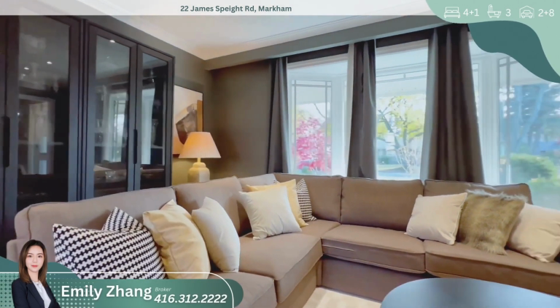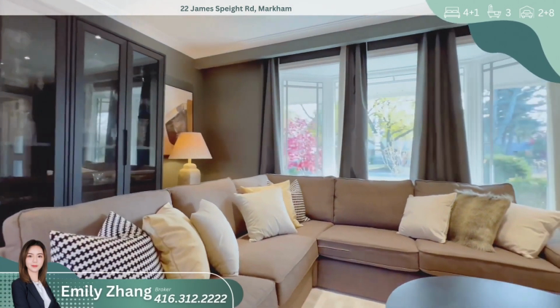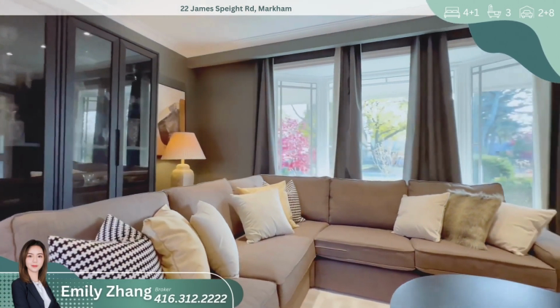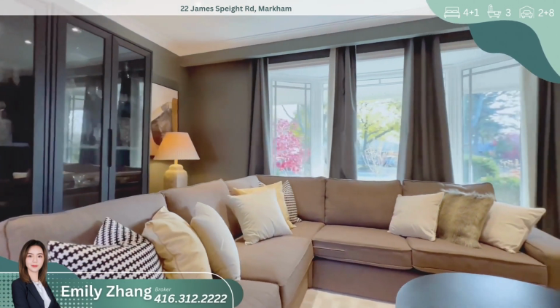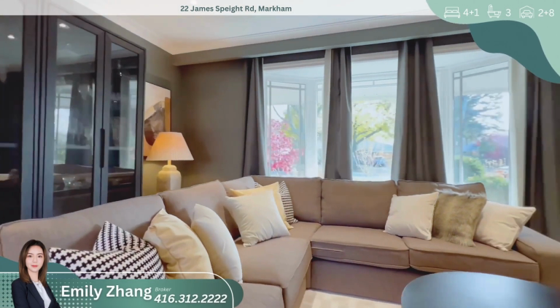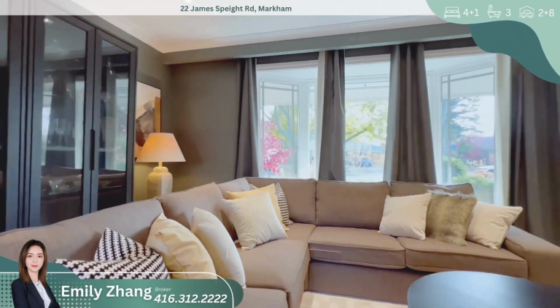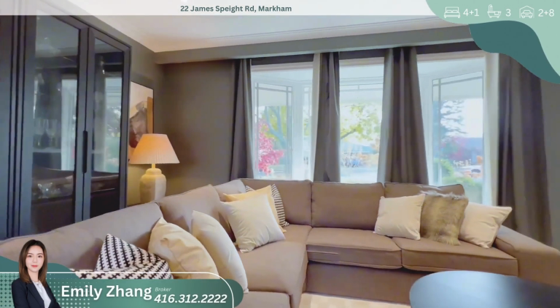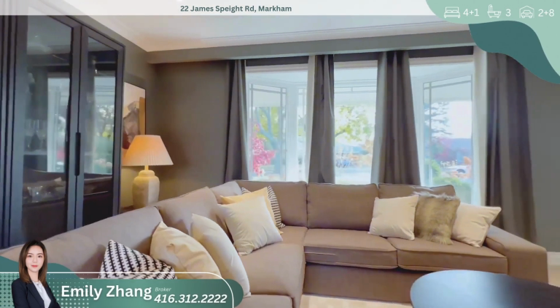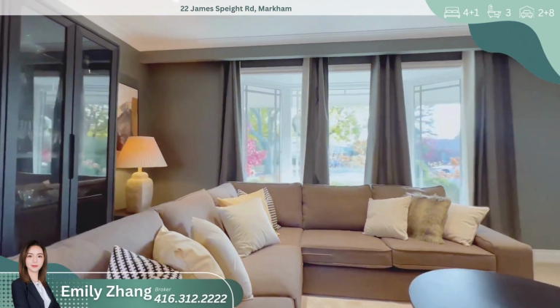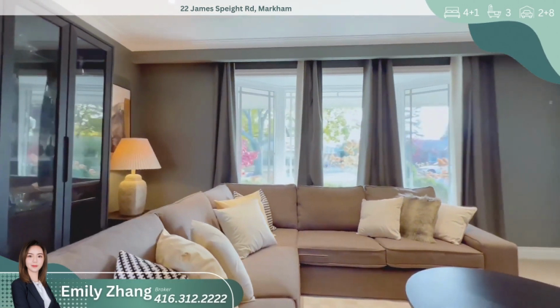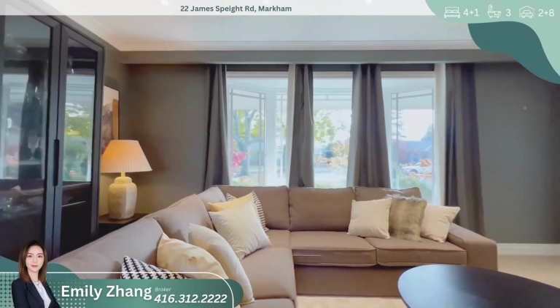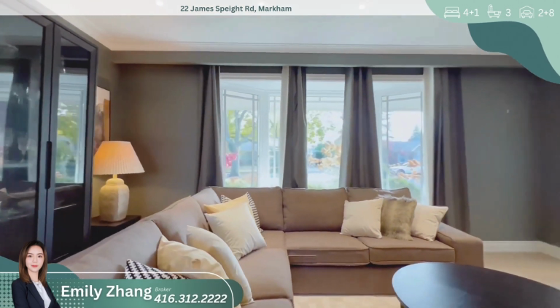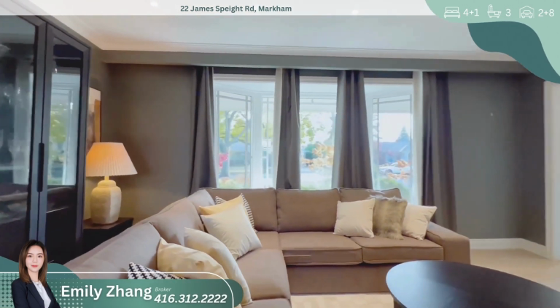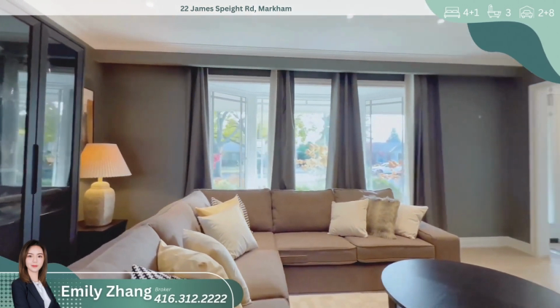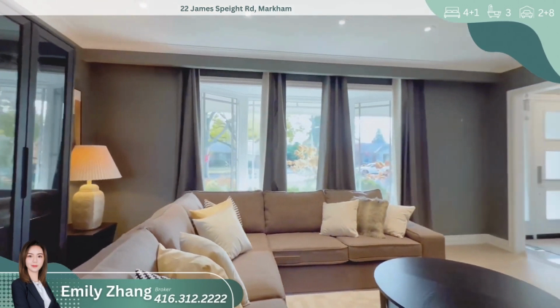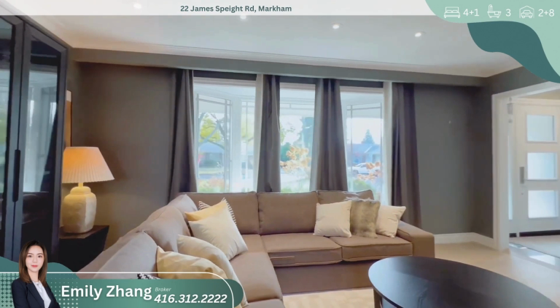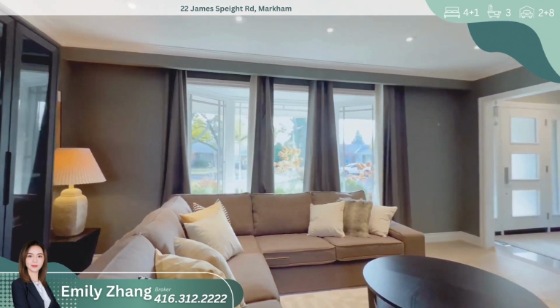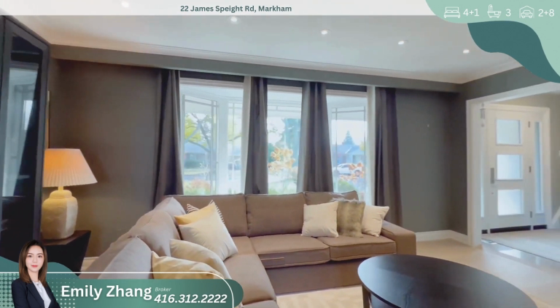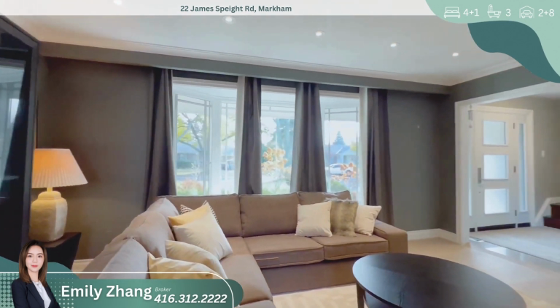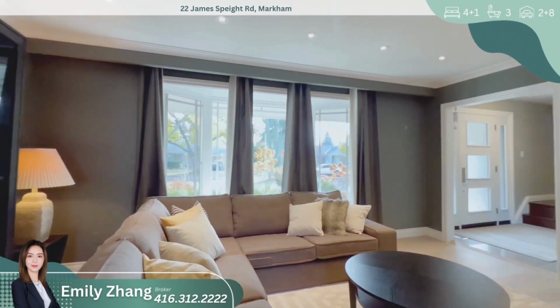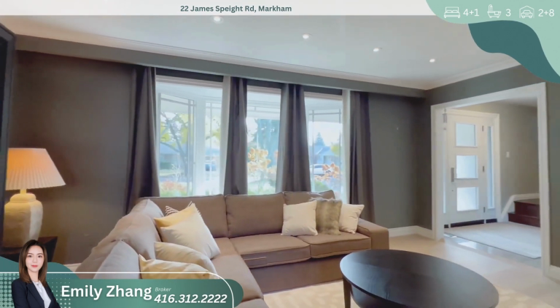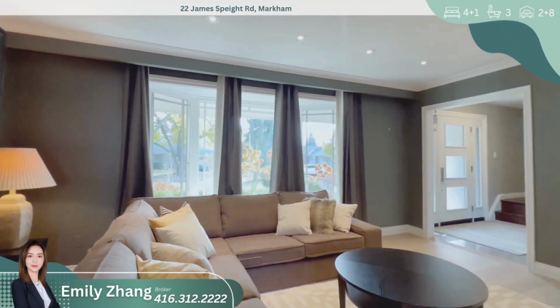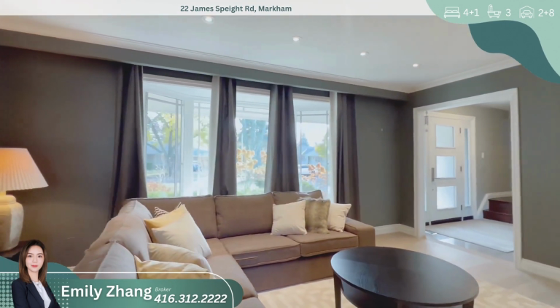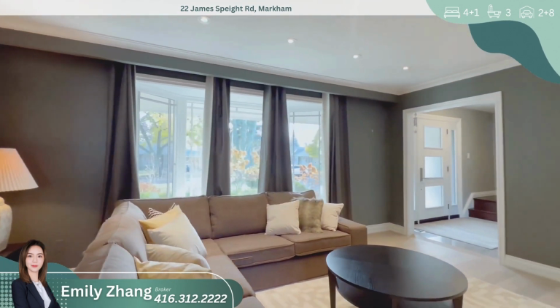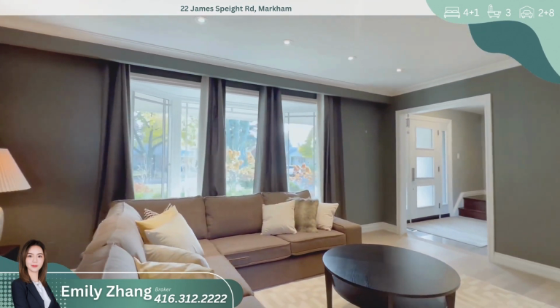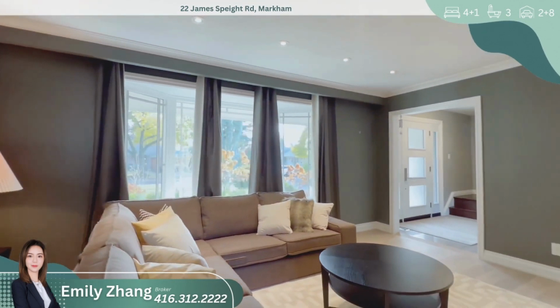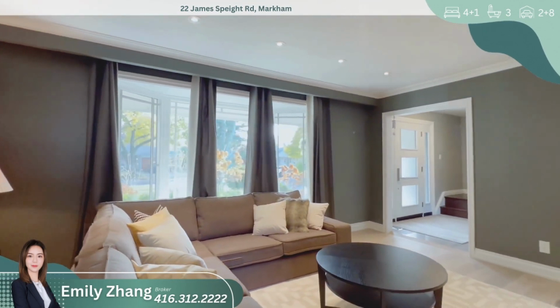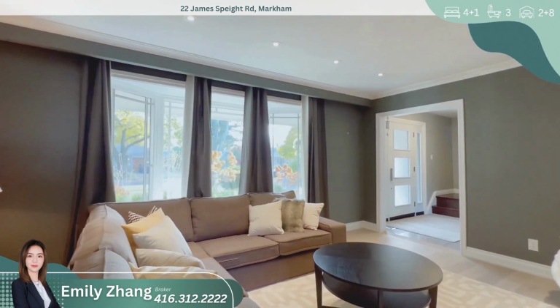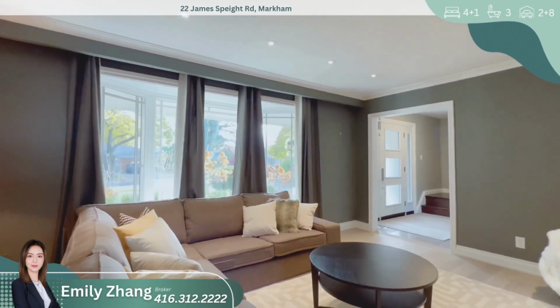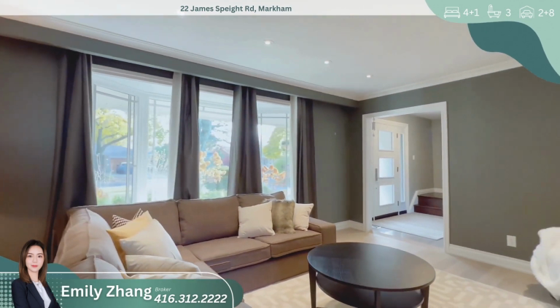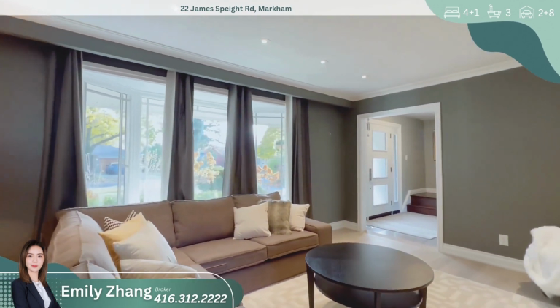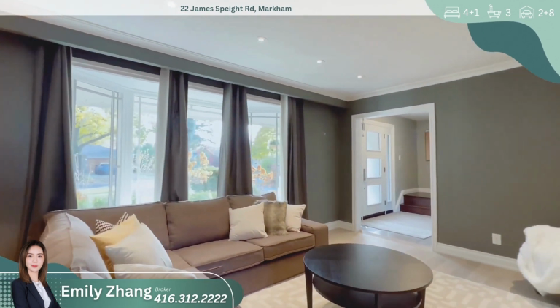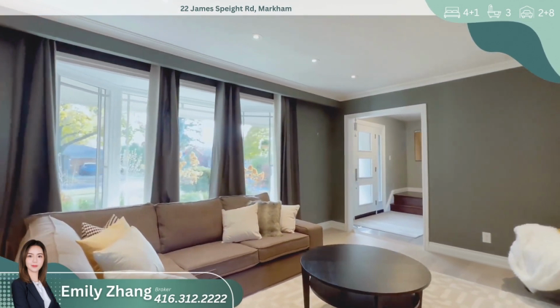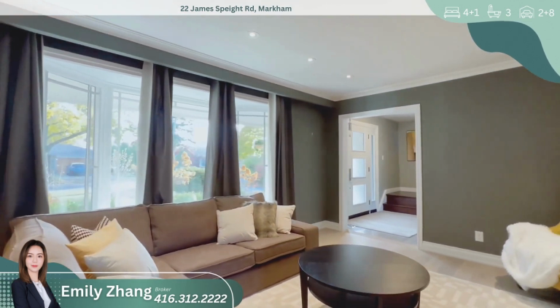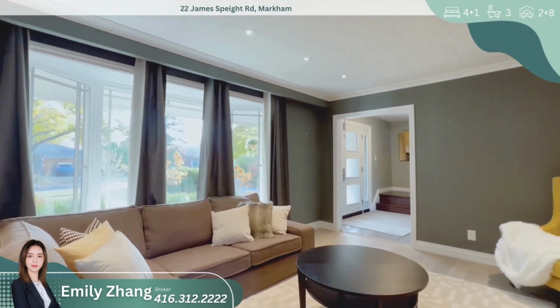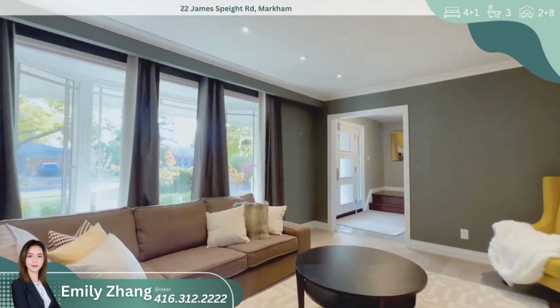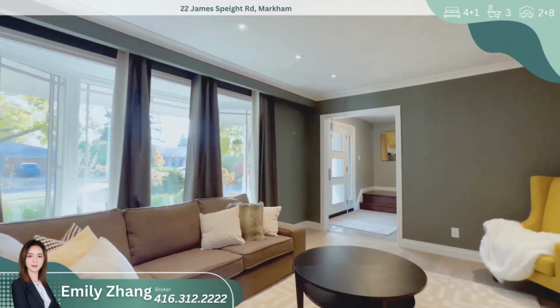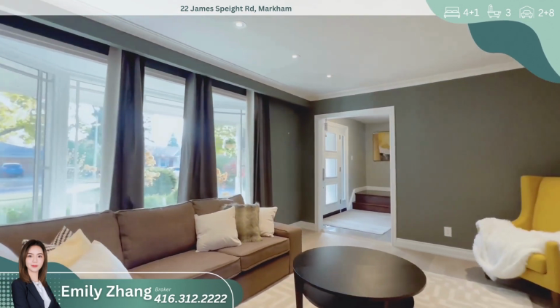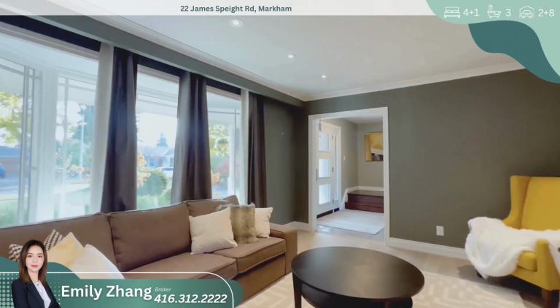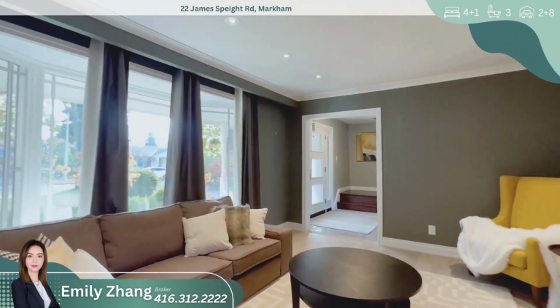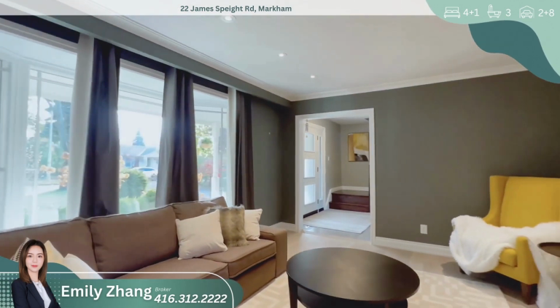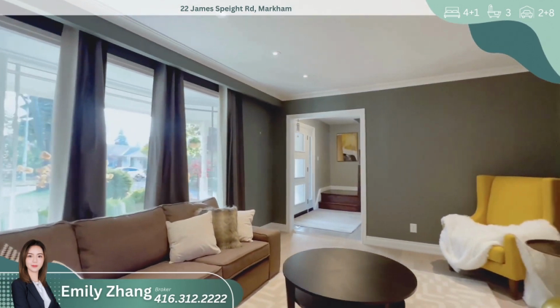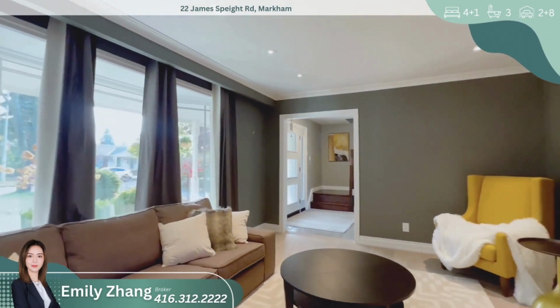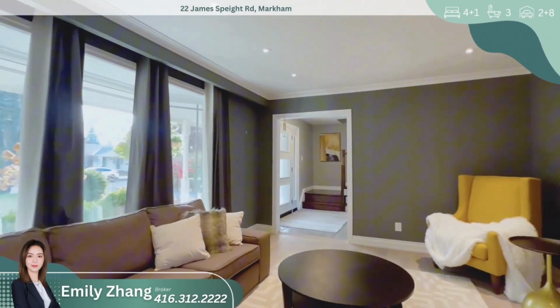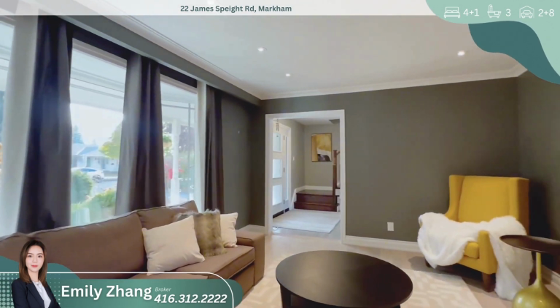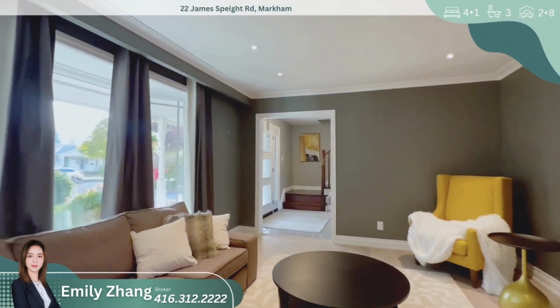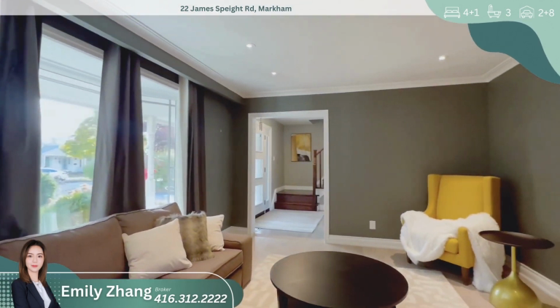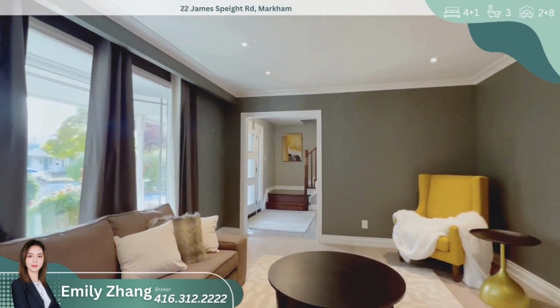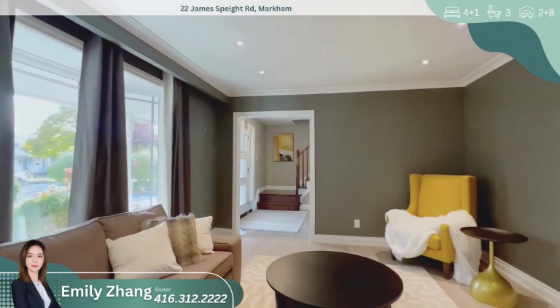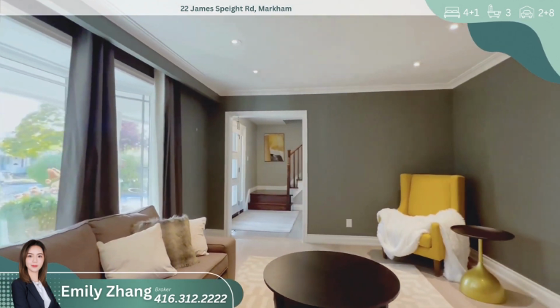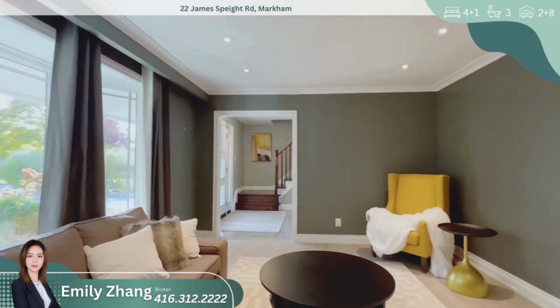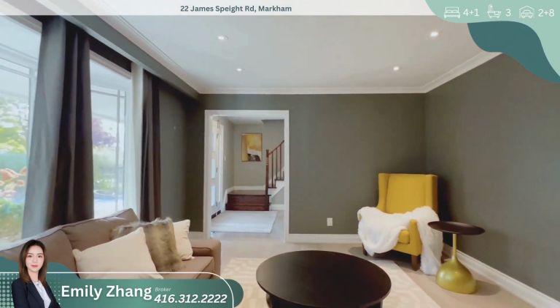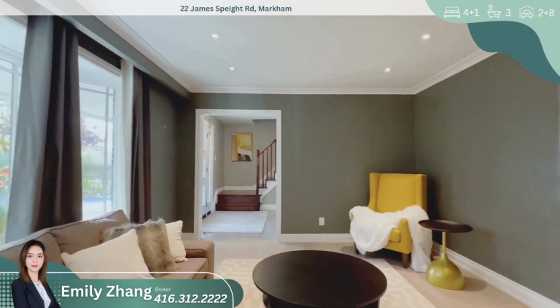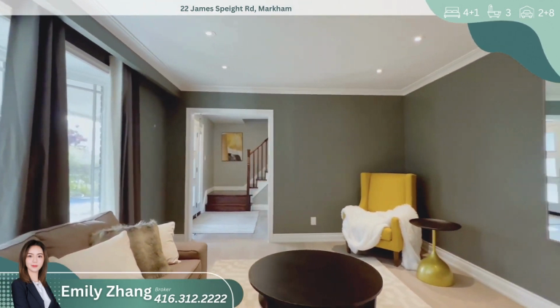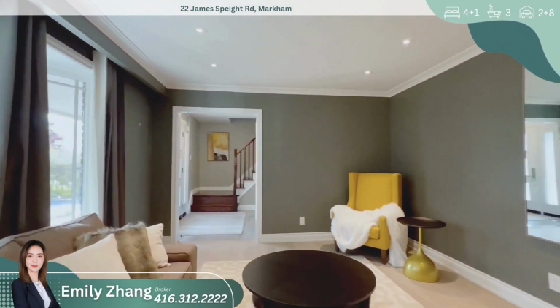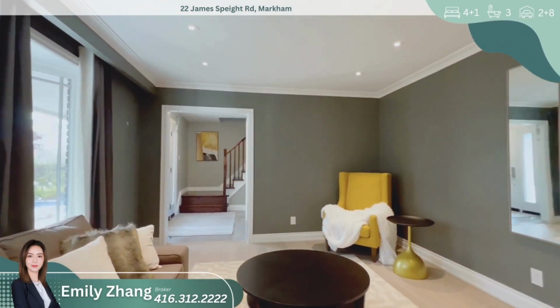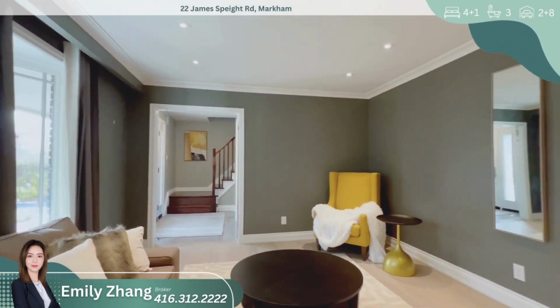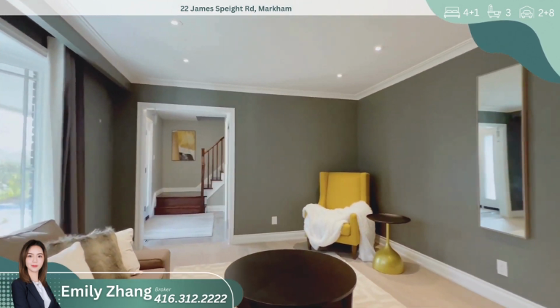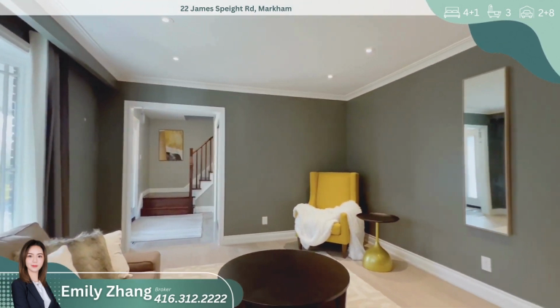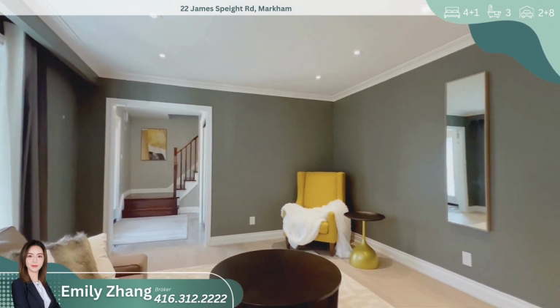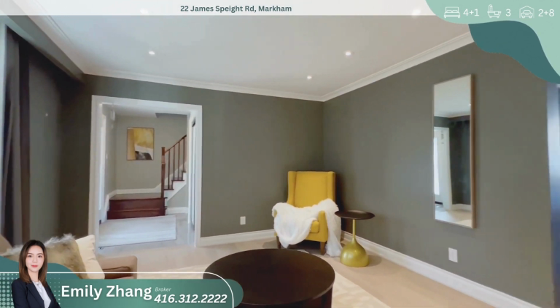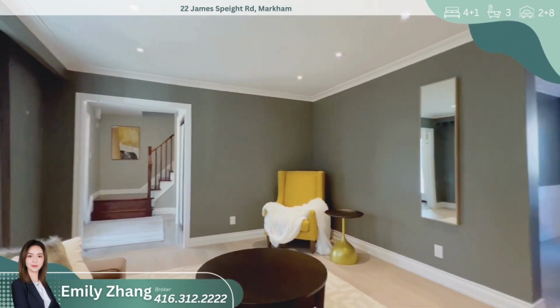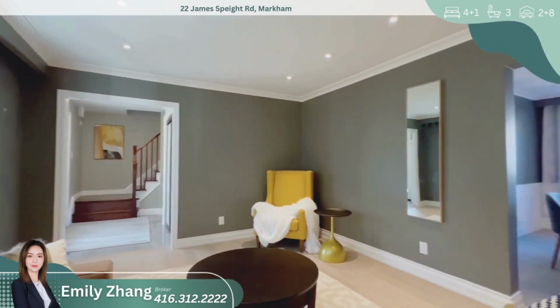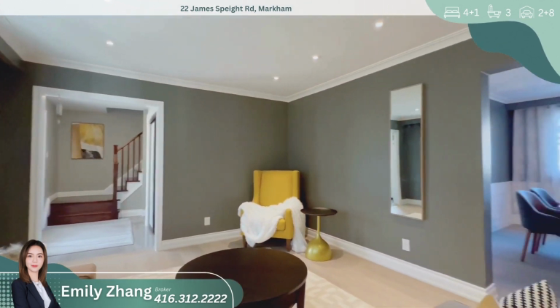As we step through the front door, we are greeted by an inviting foyer with gleaming hardwood floors, setting the tone for the elegance that awaits us throughout the house.